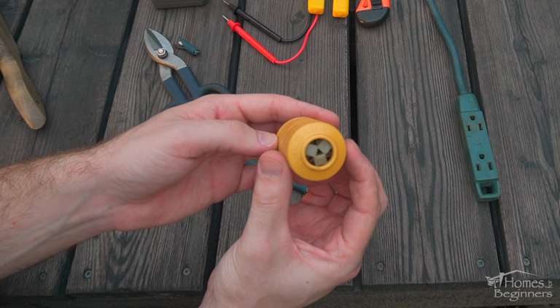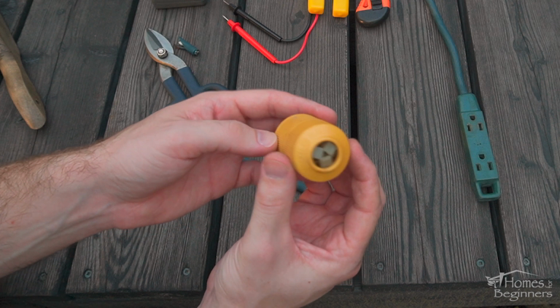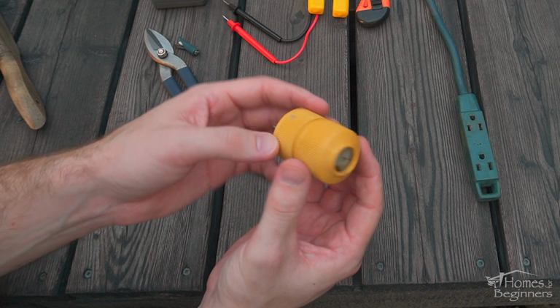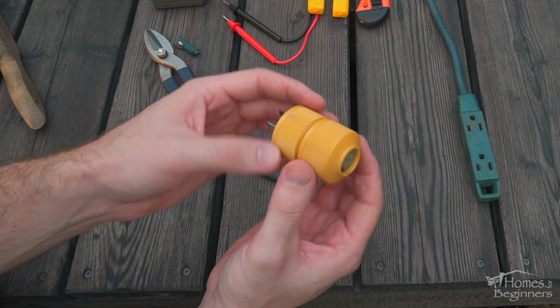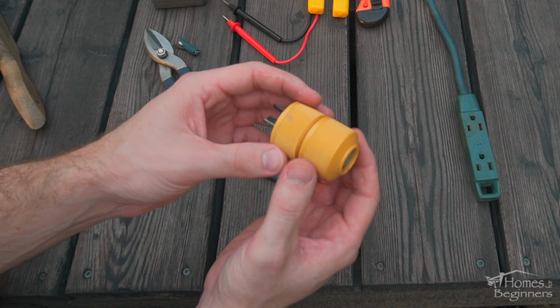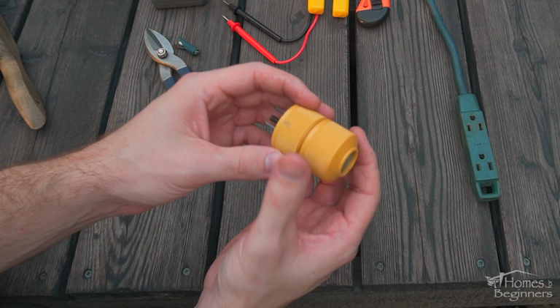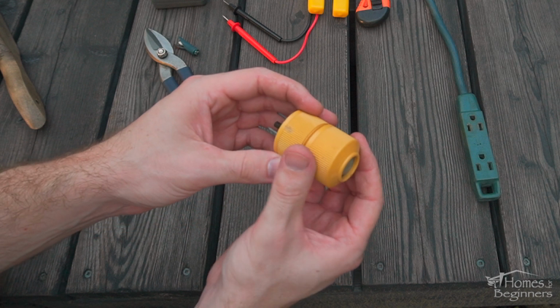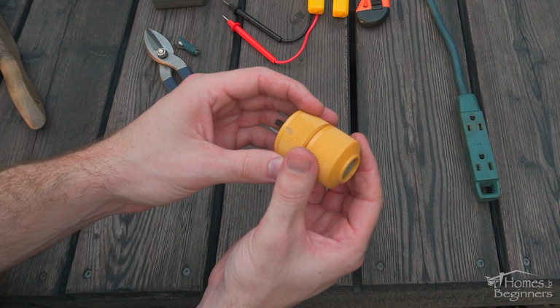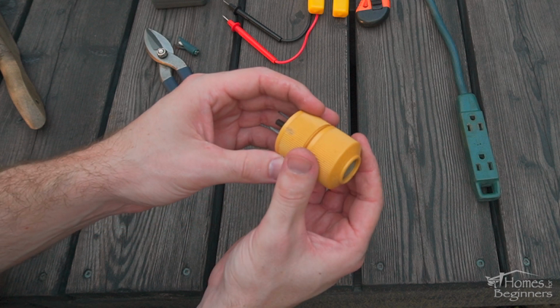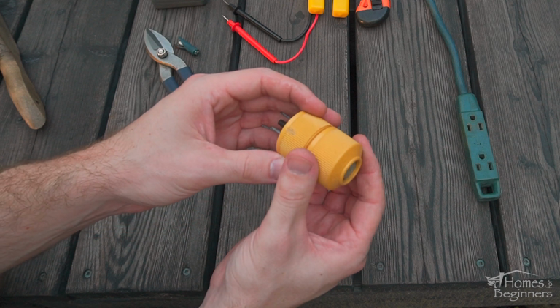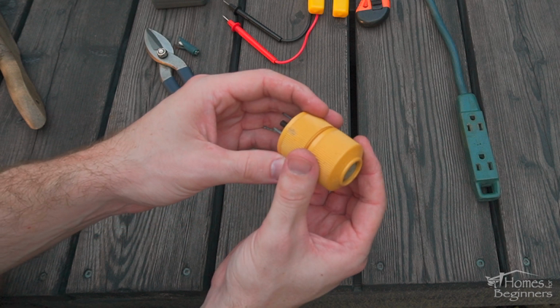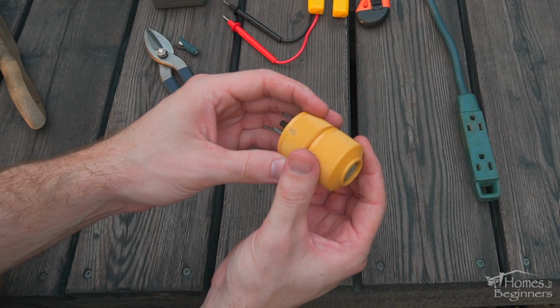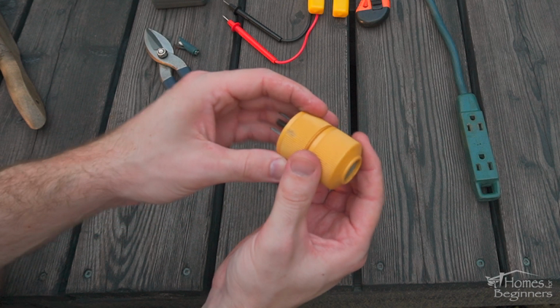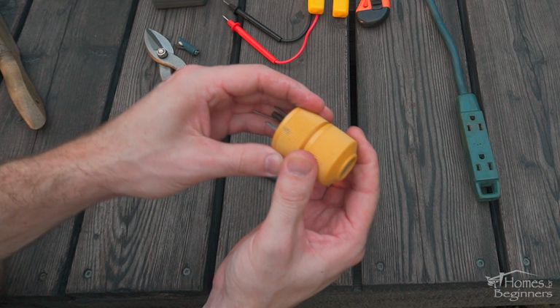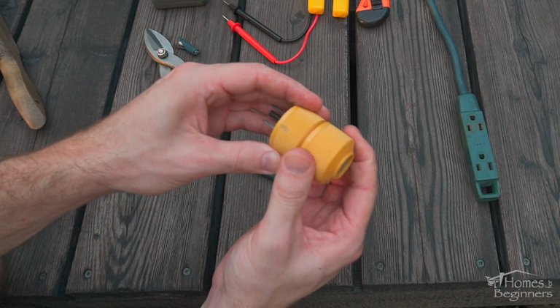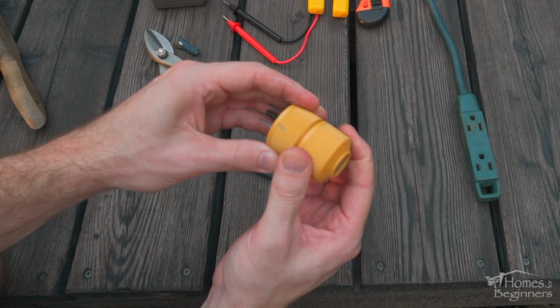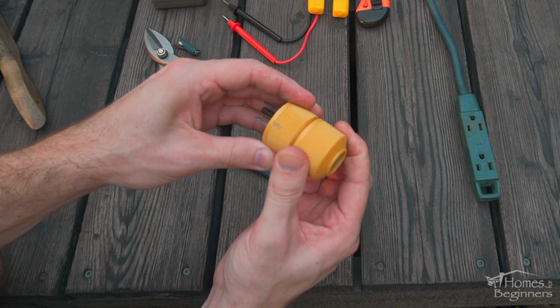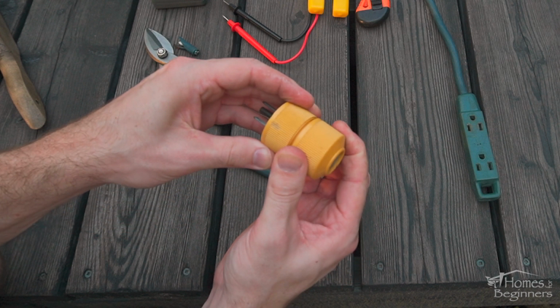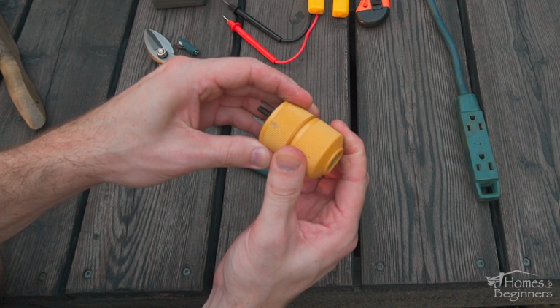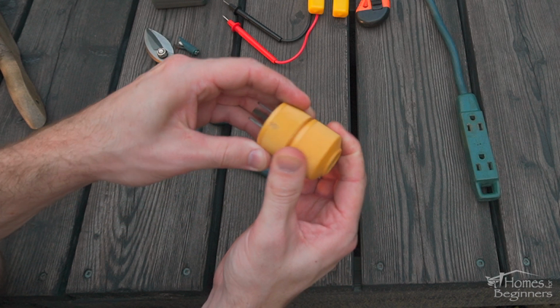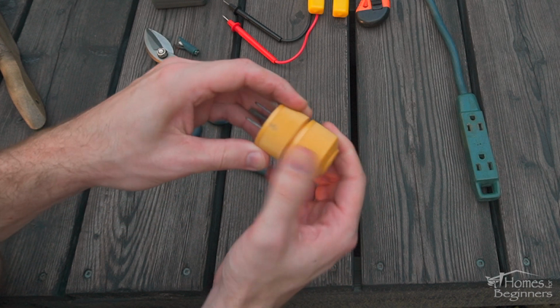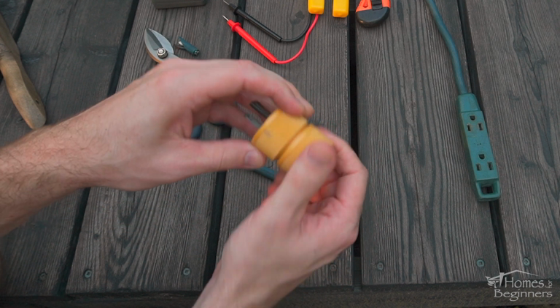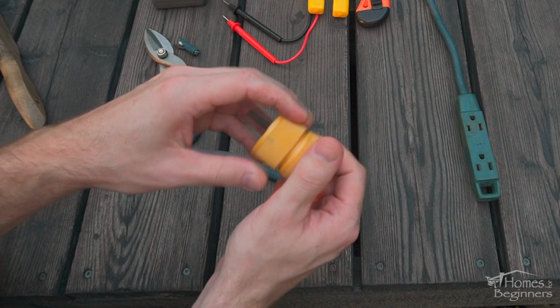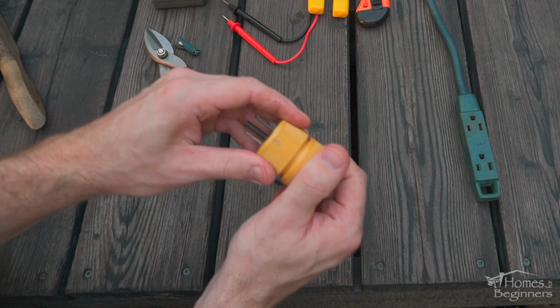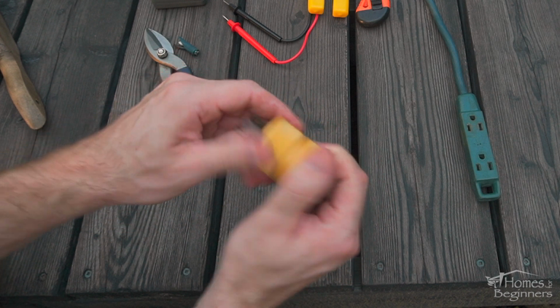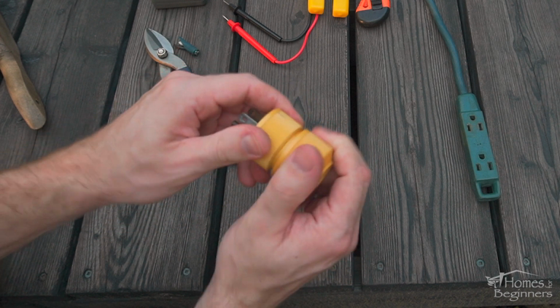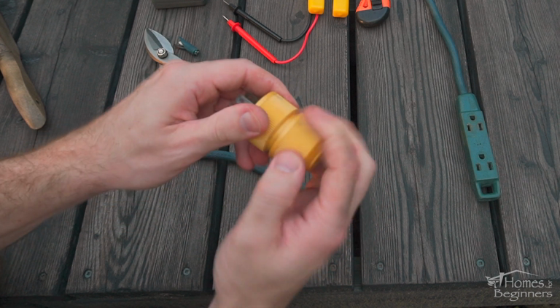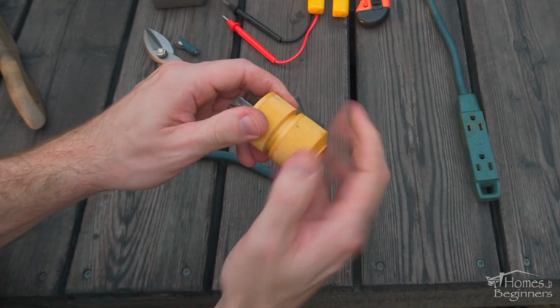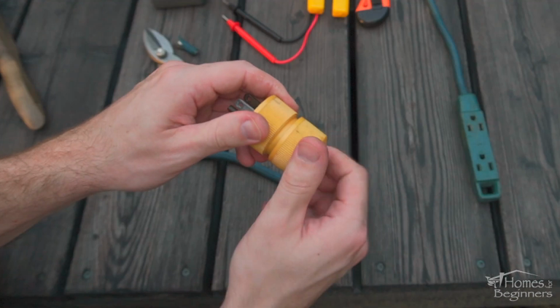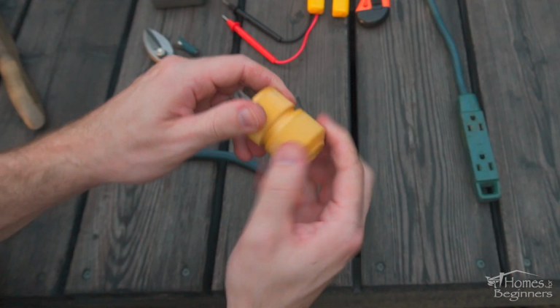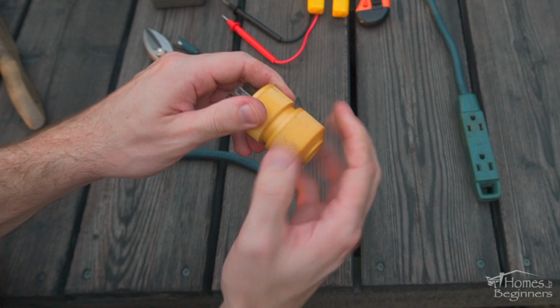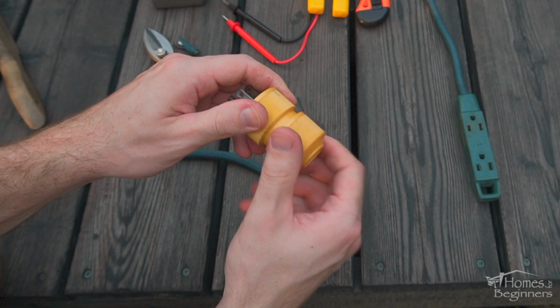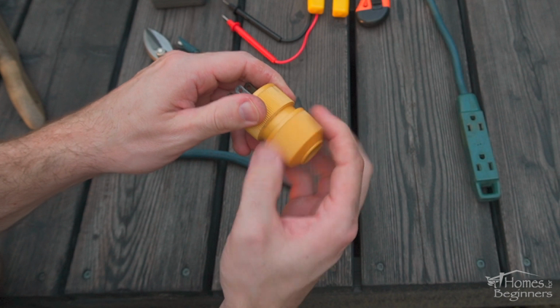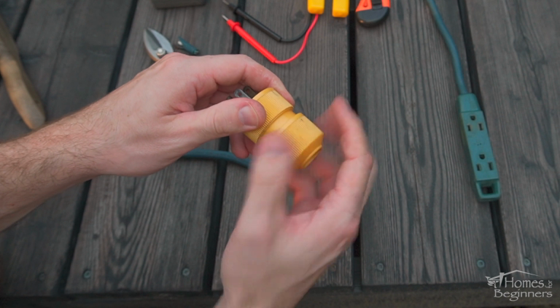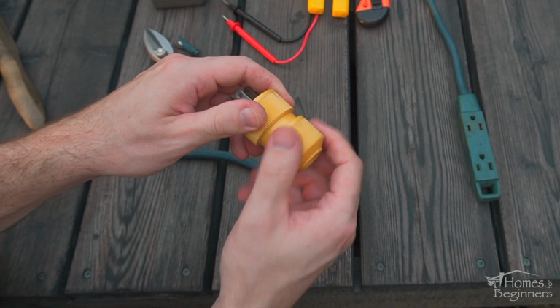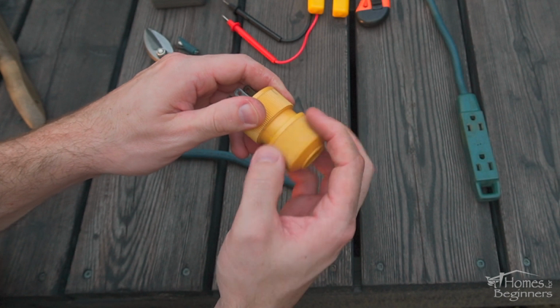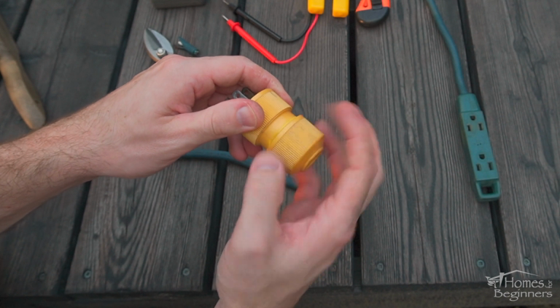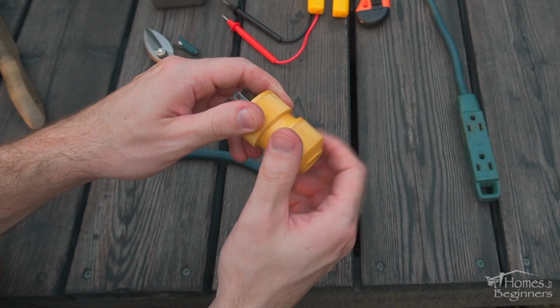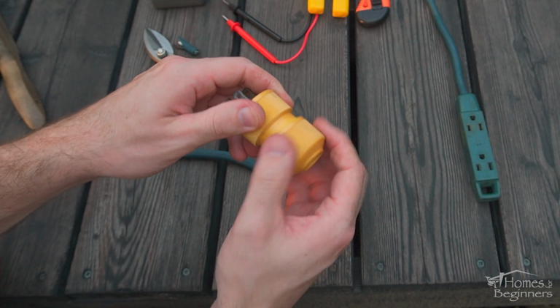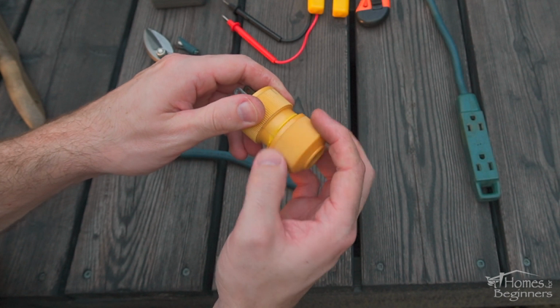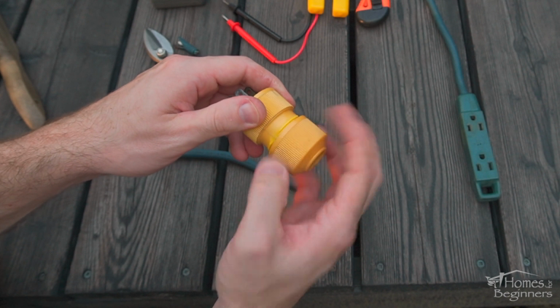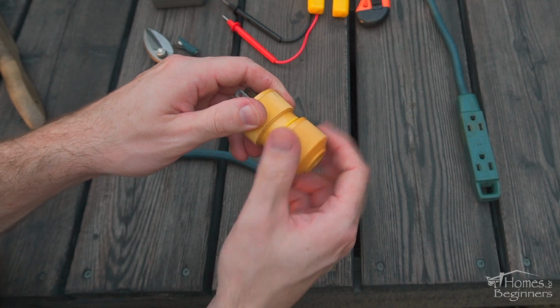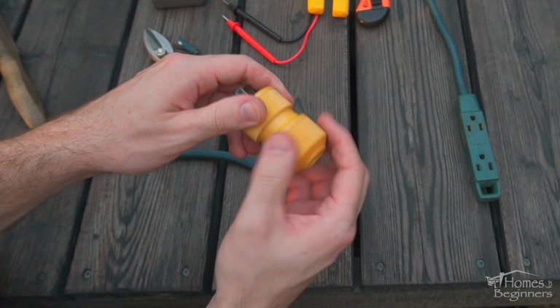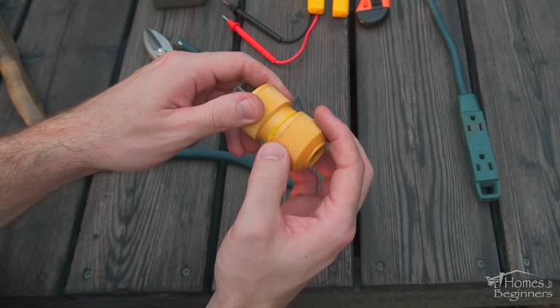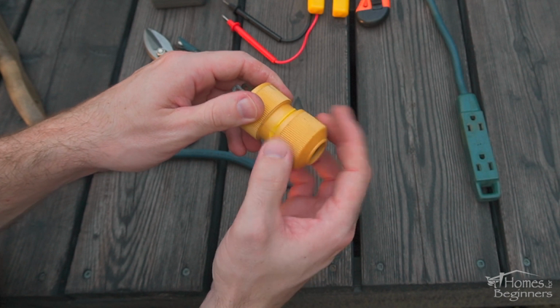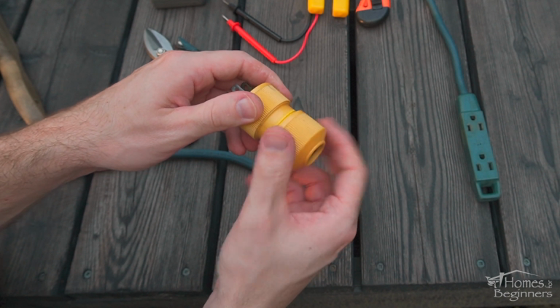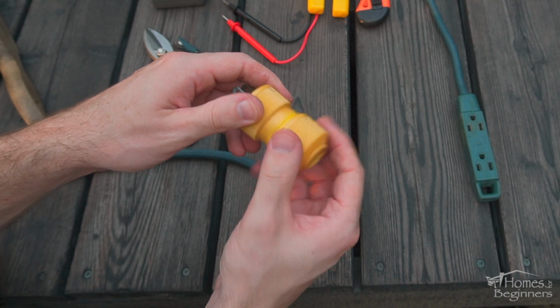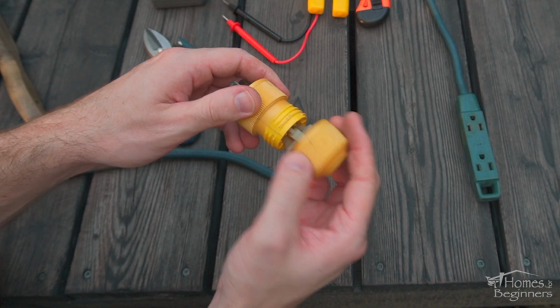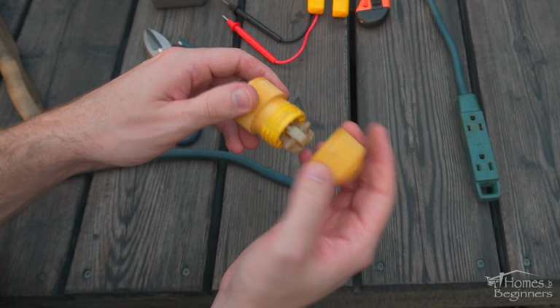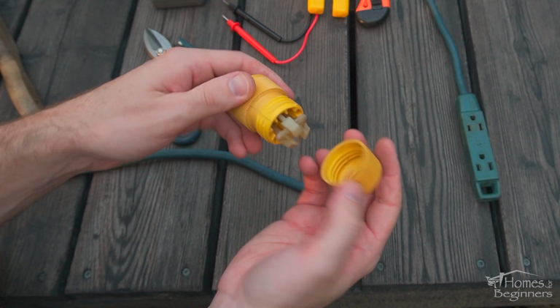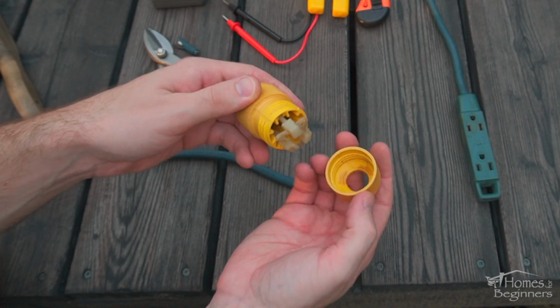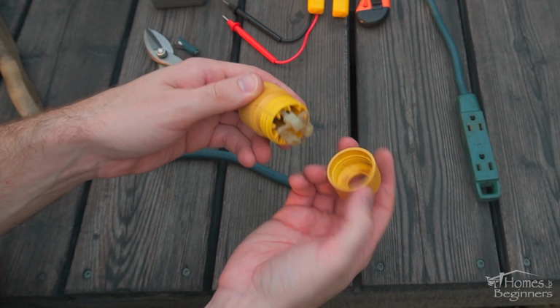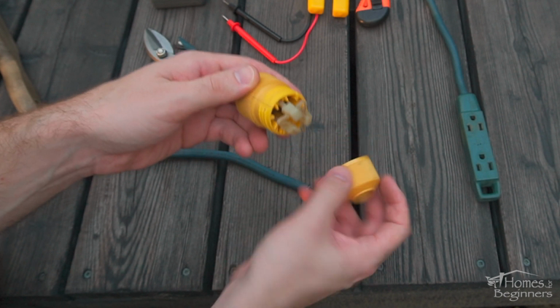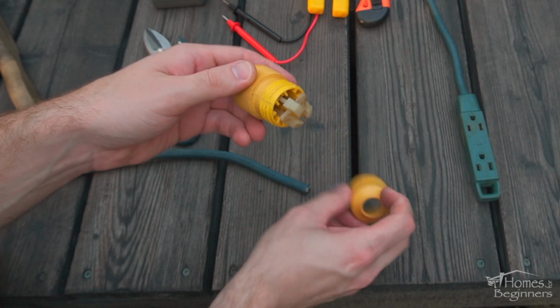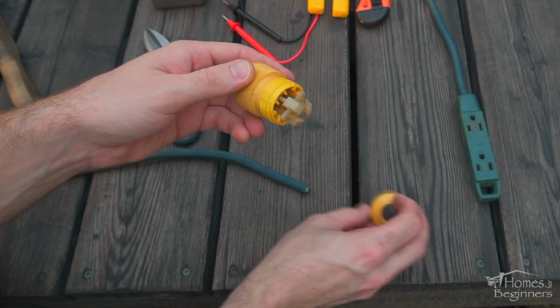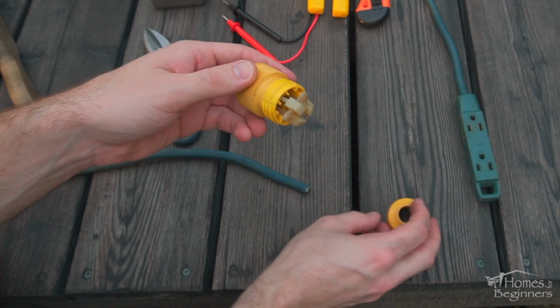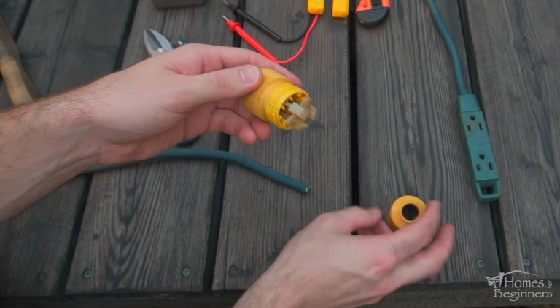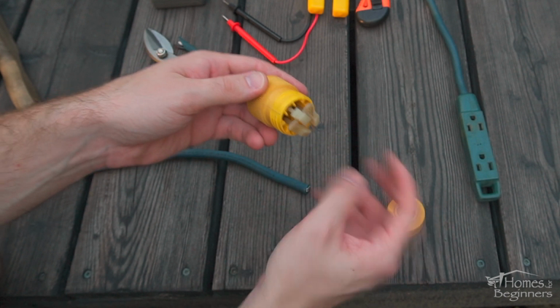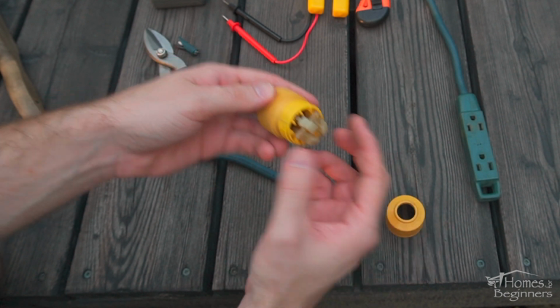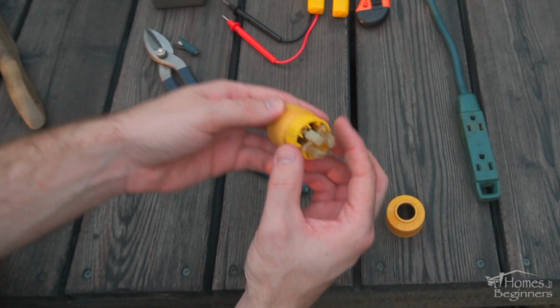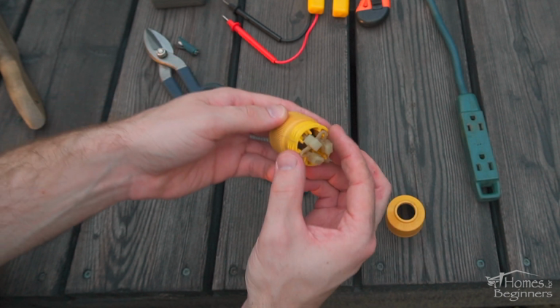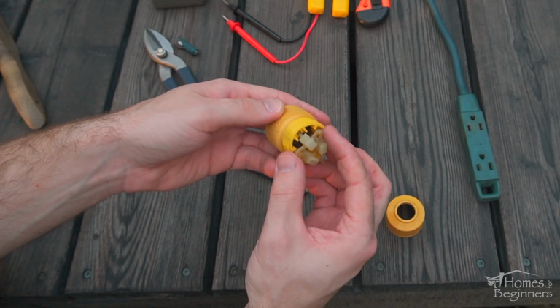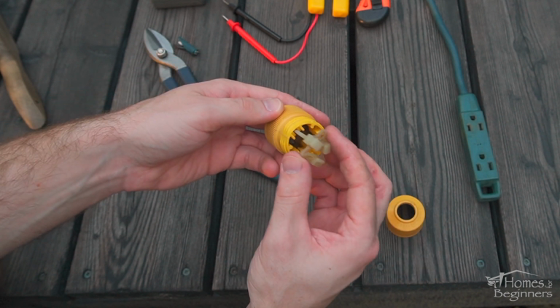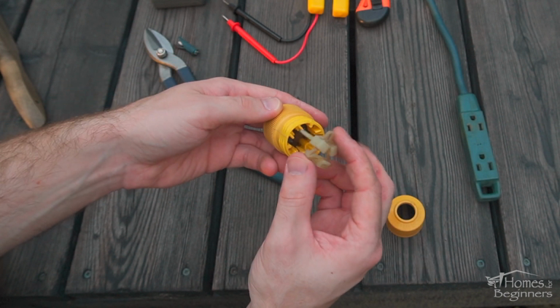This one I've had kicking around — styles may vary. If you have a three conductor wire, you'll need a three prong plug.